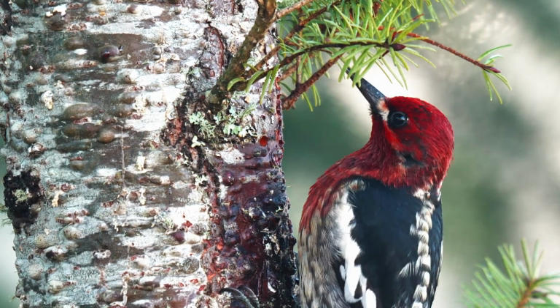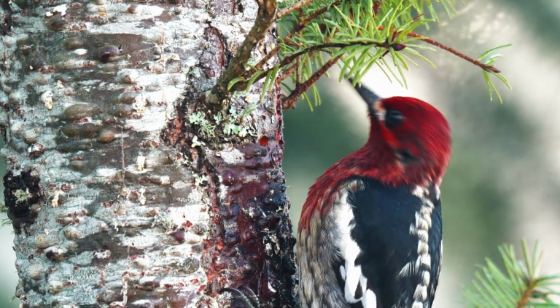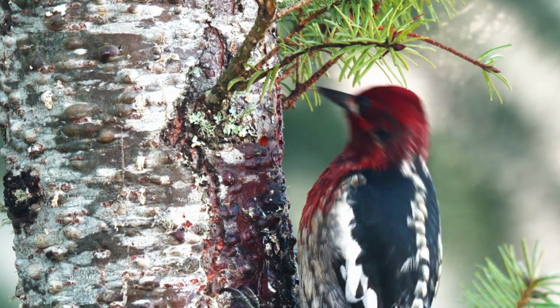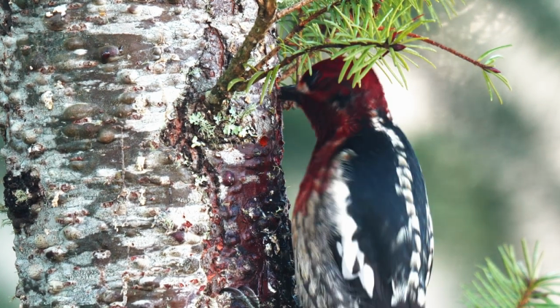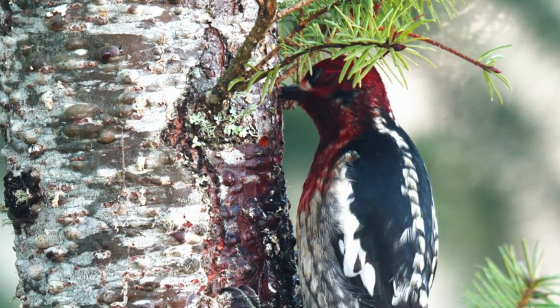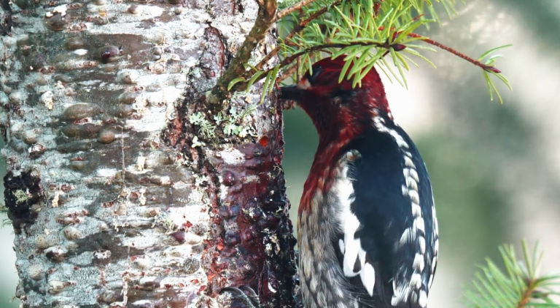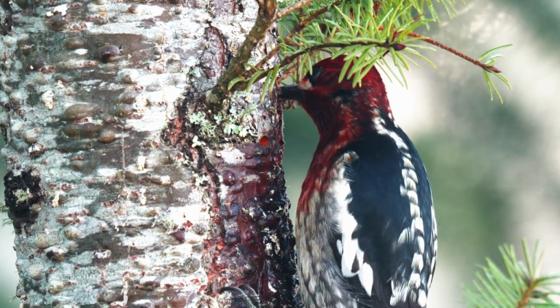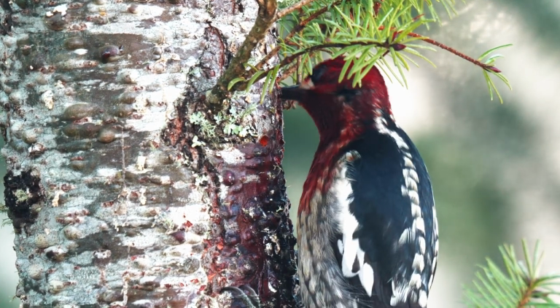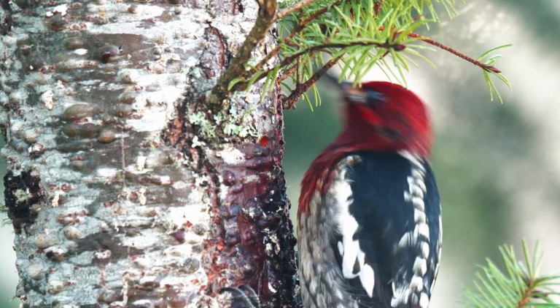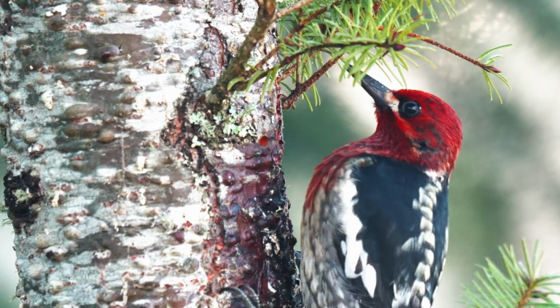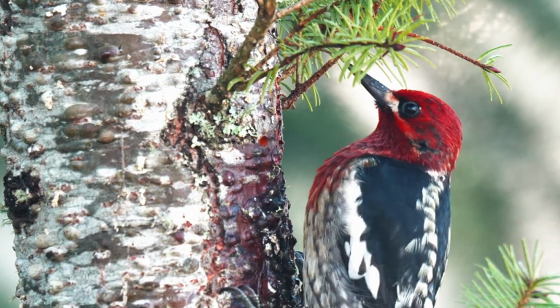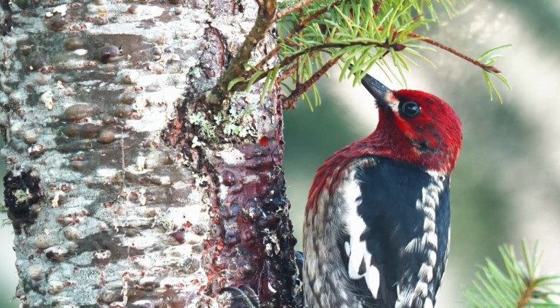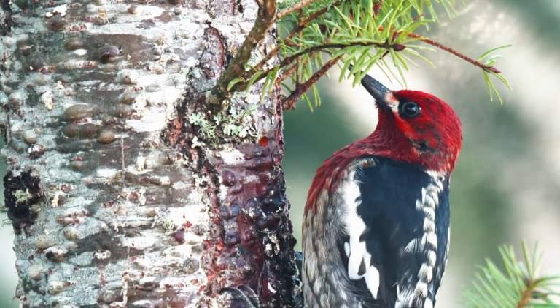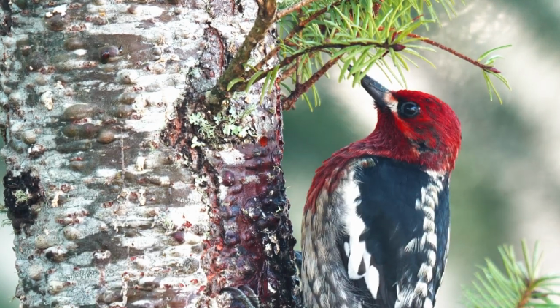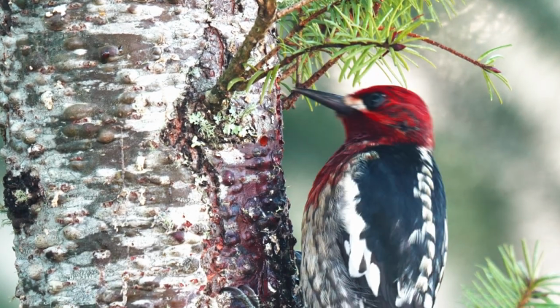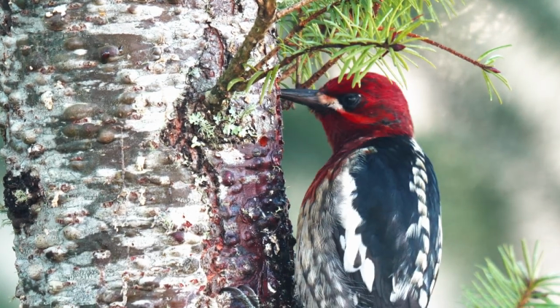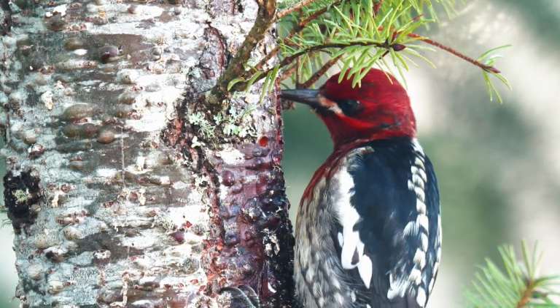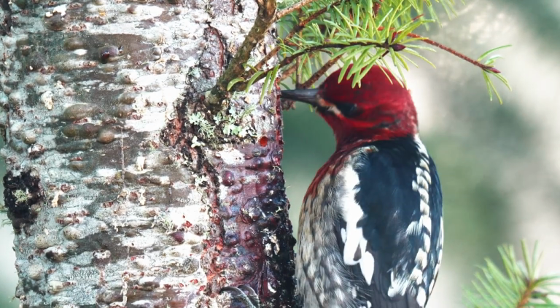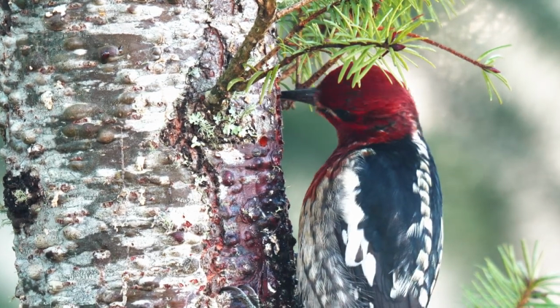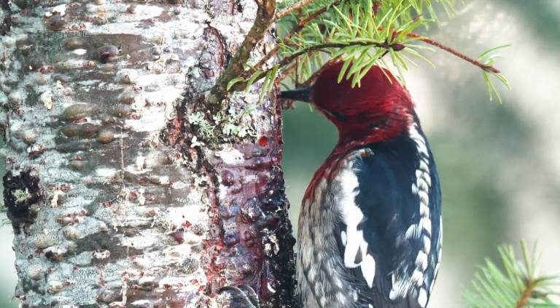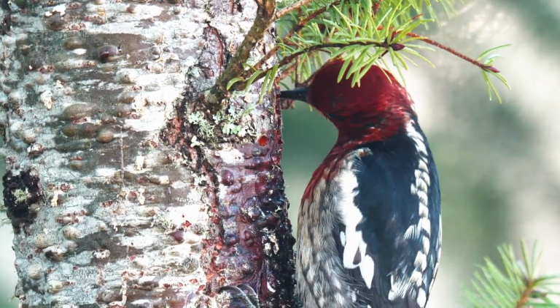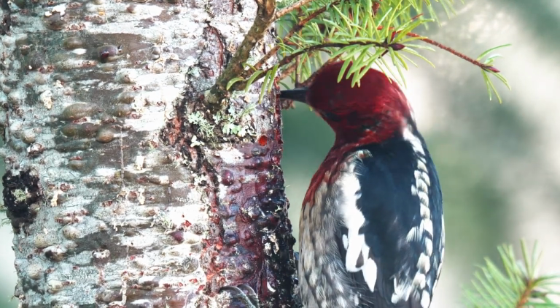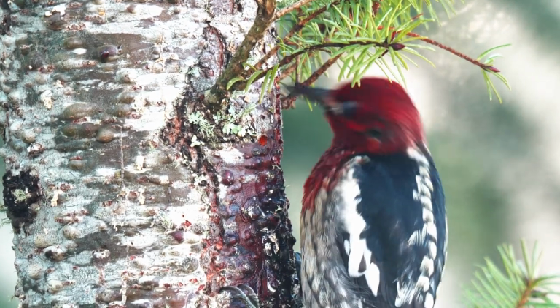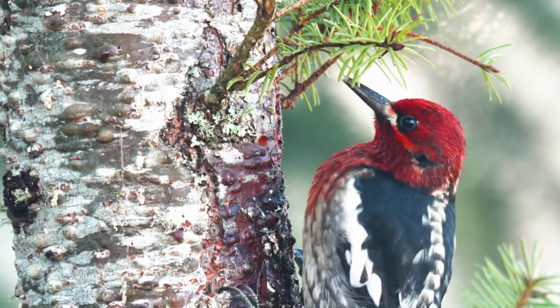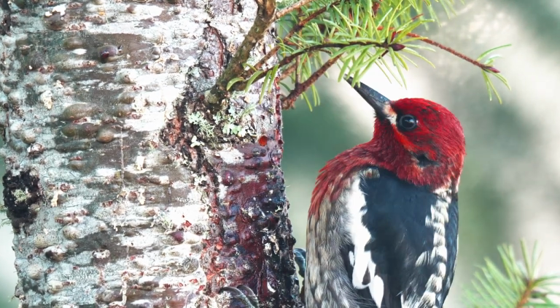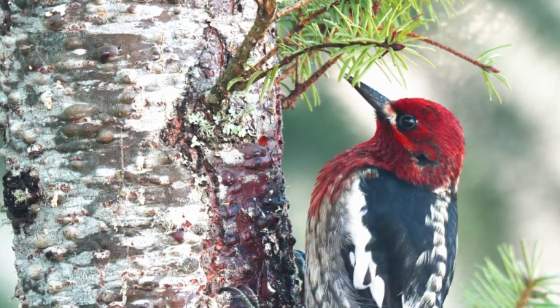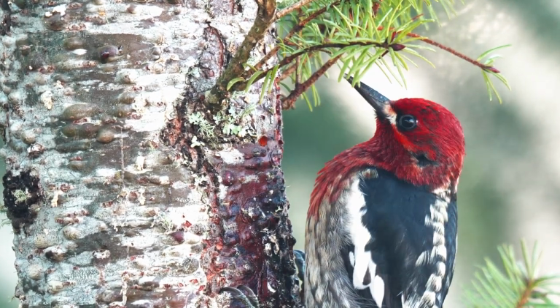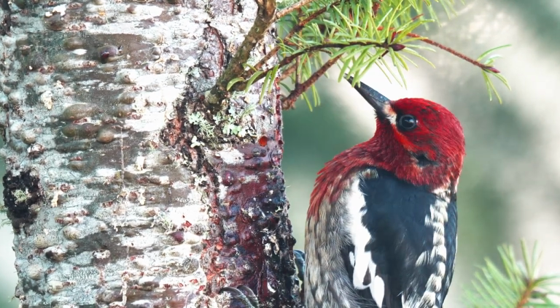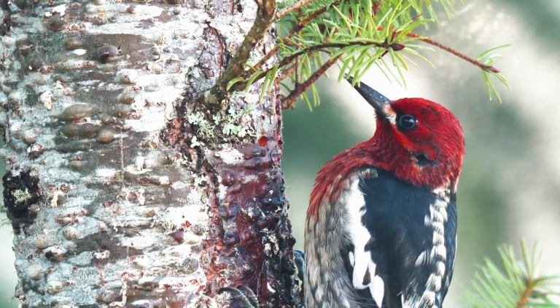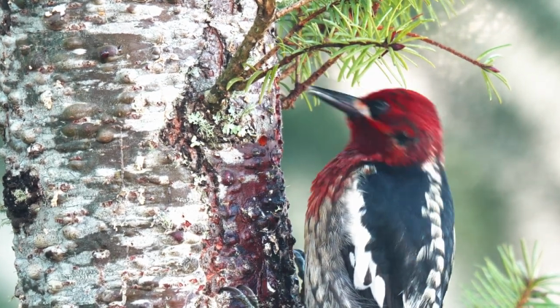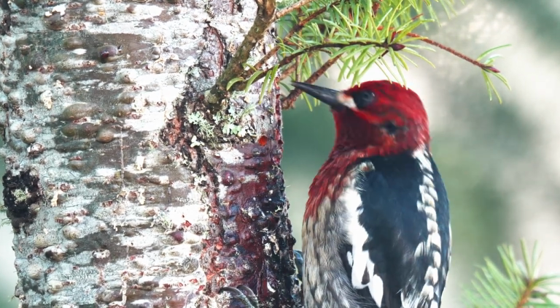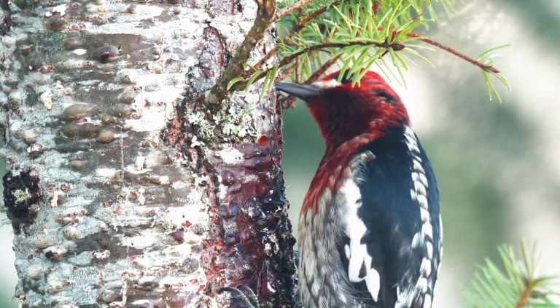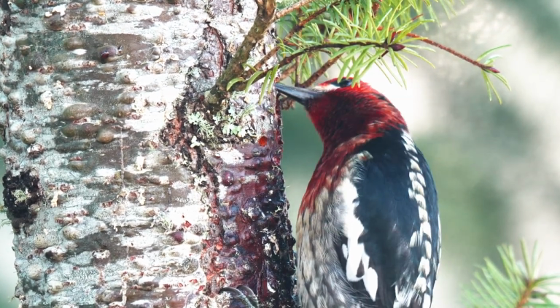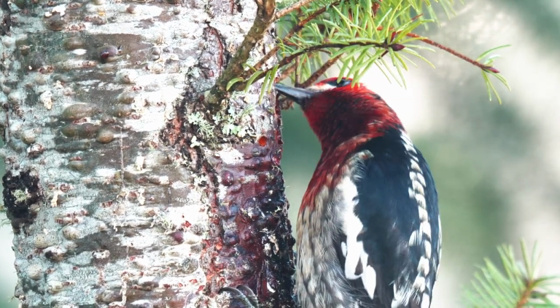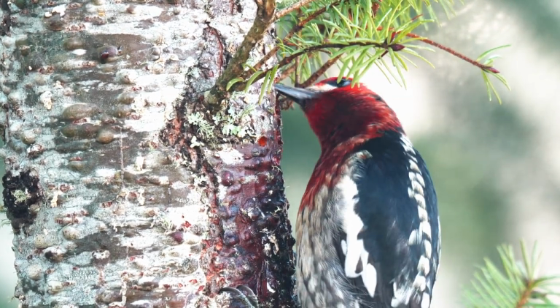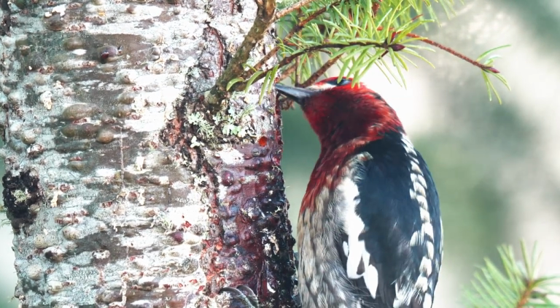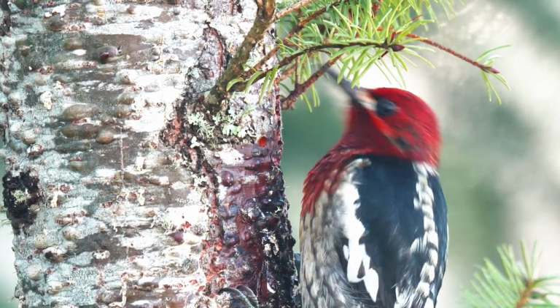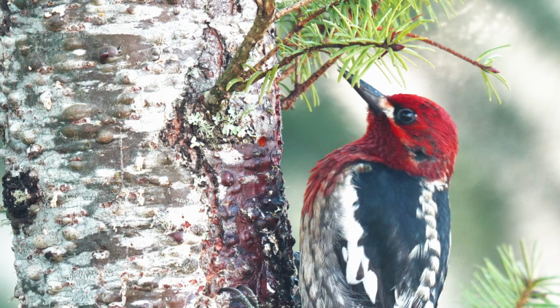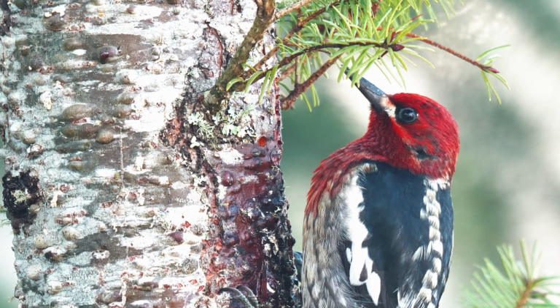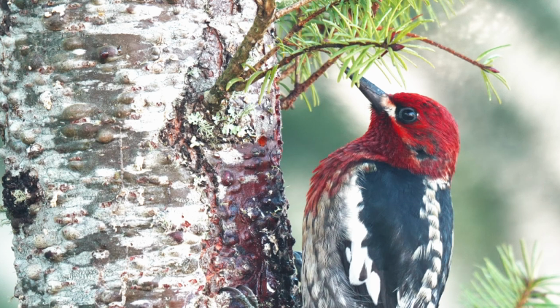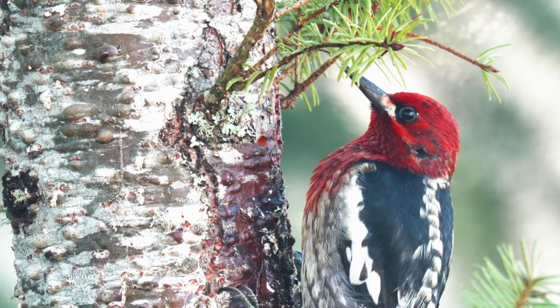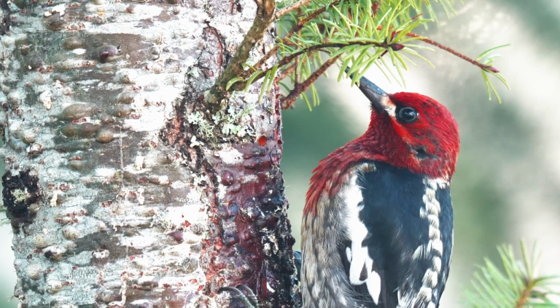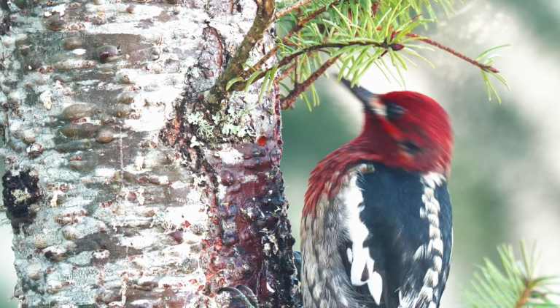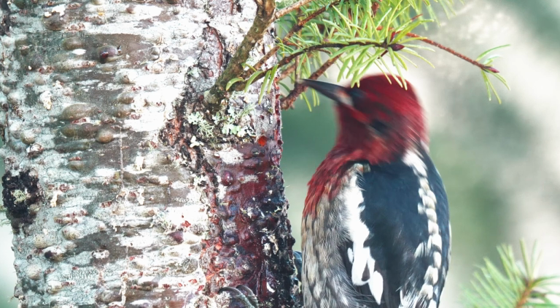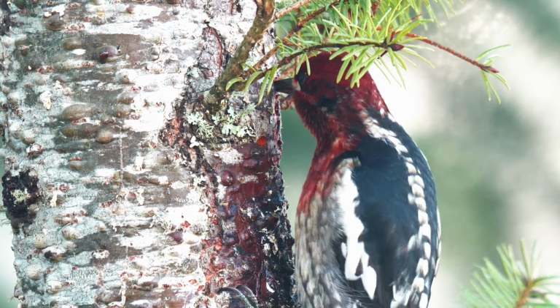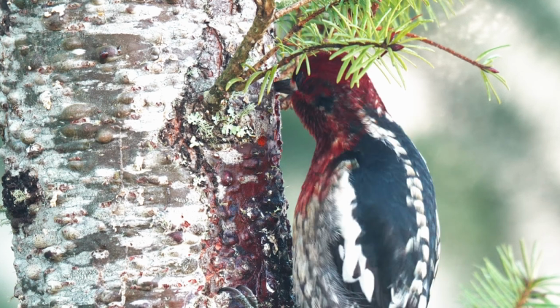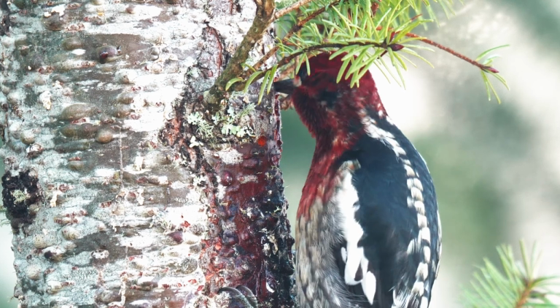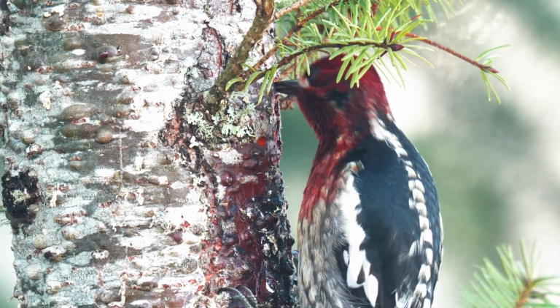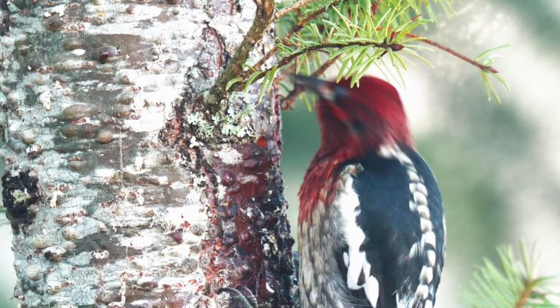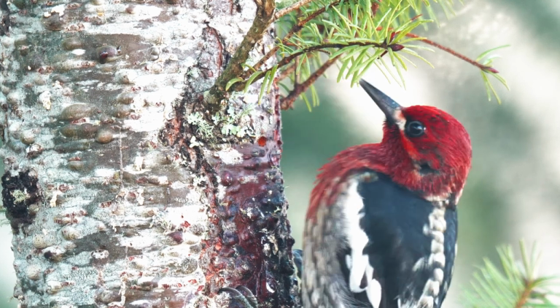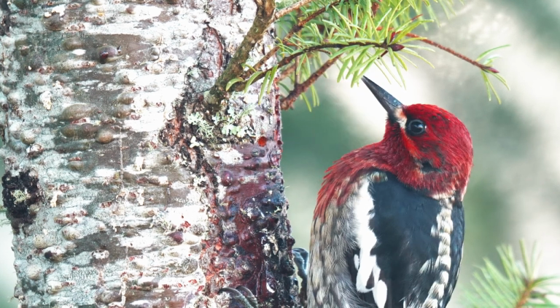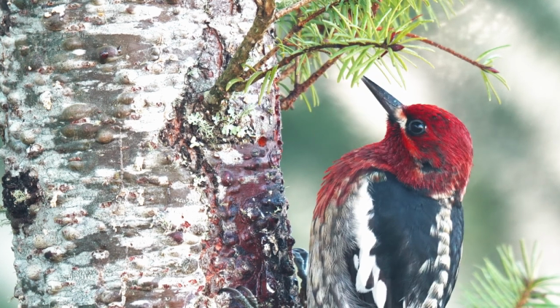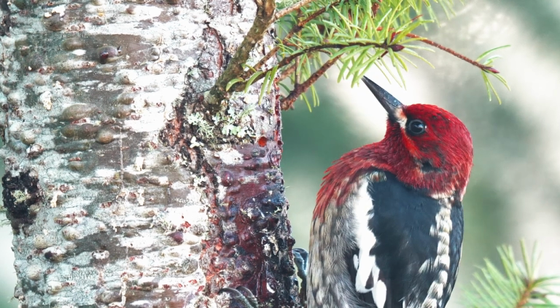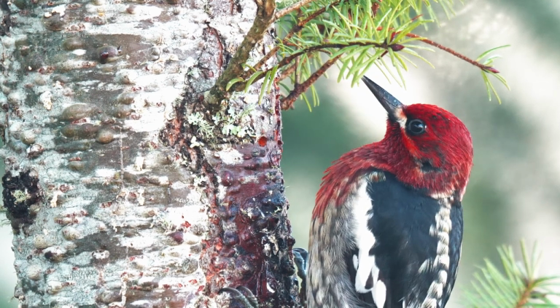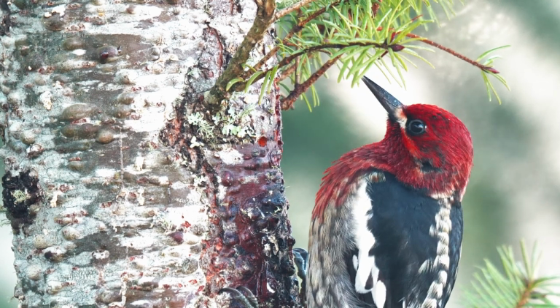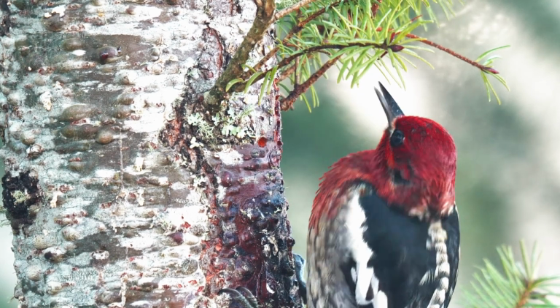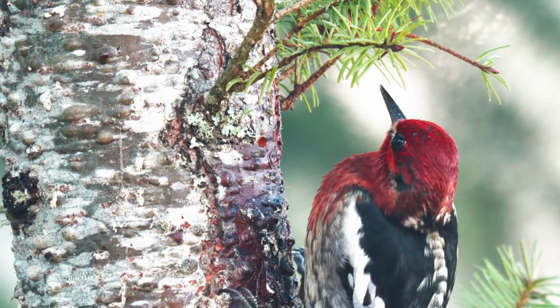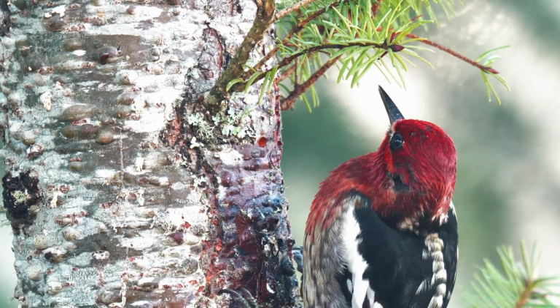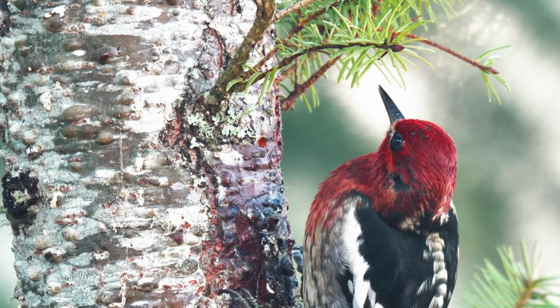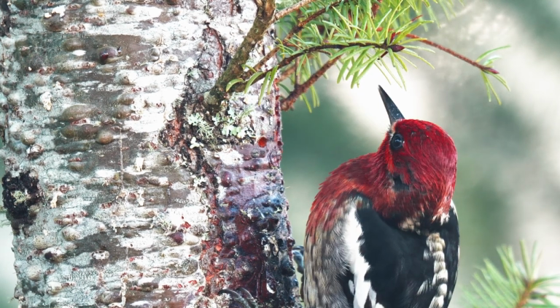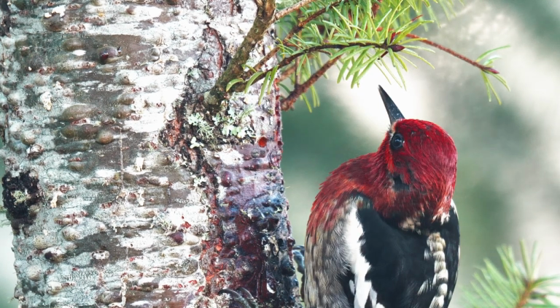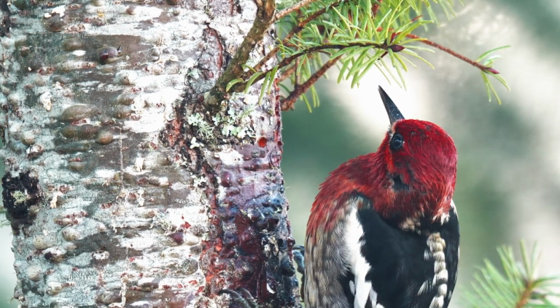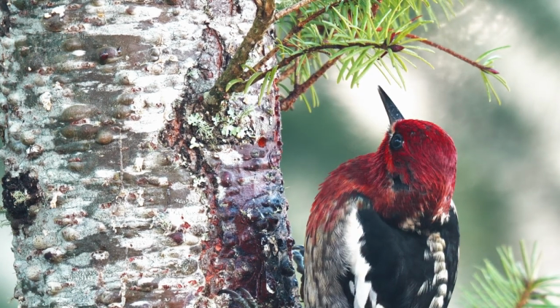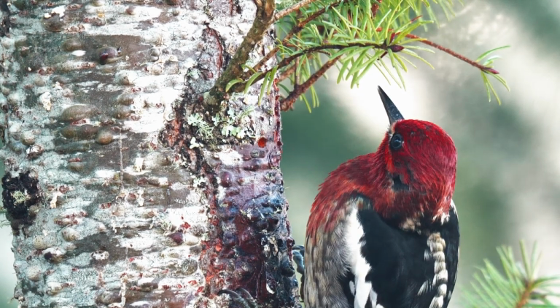This bird clings to the side of trees and forages for insects in crevices by tapping, probing, and prying at the bark.